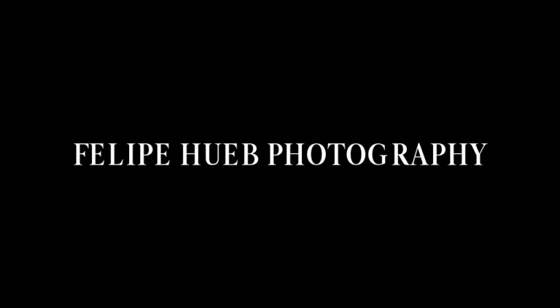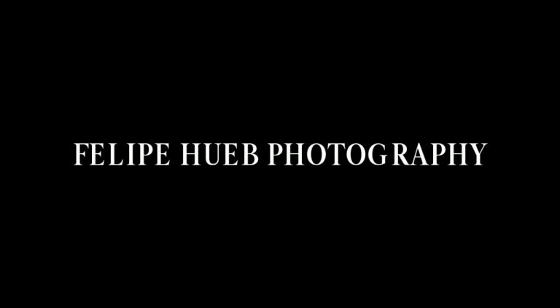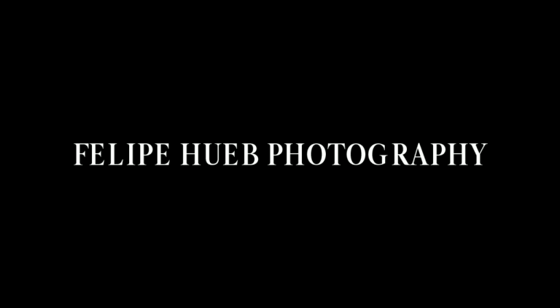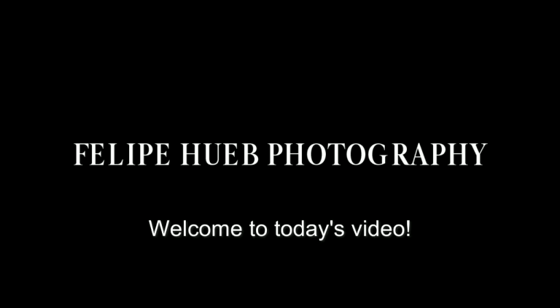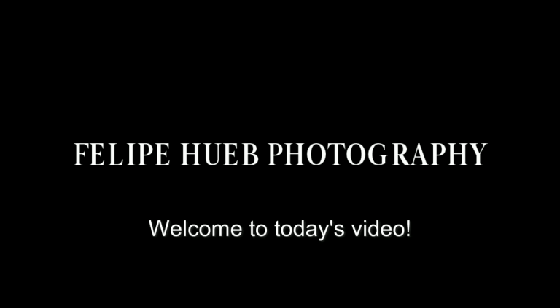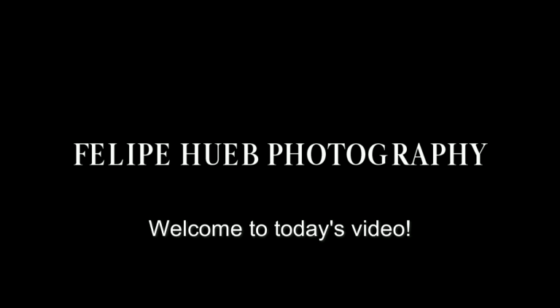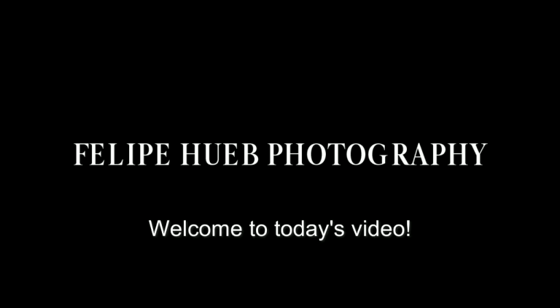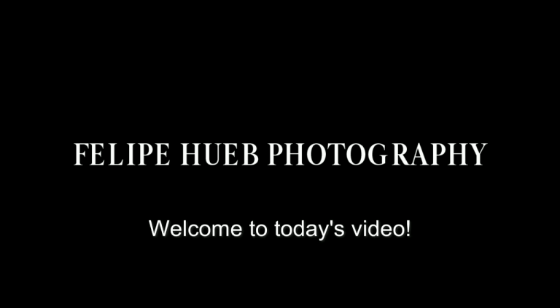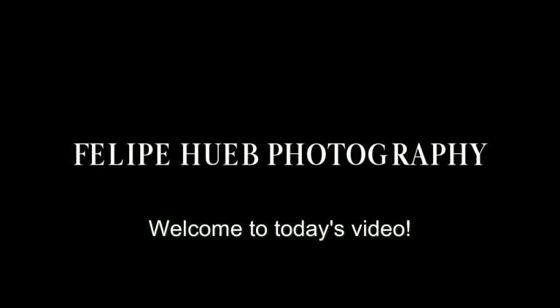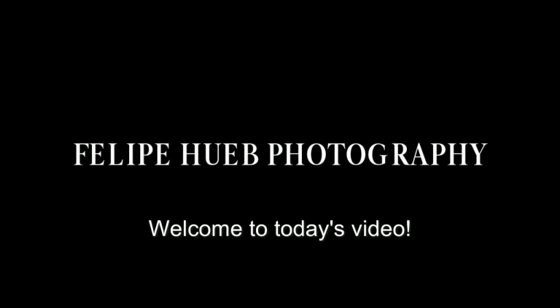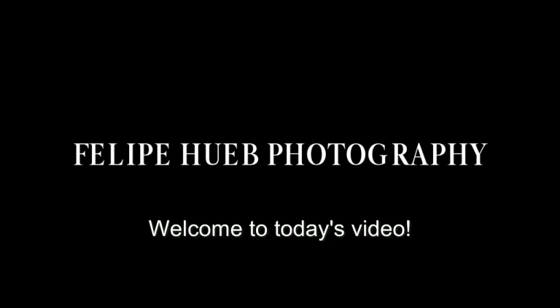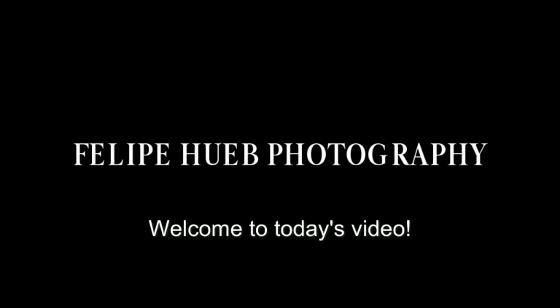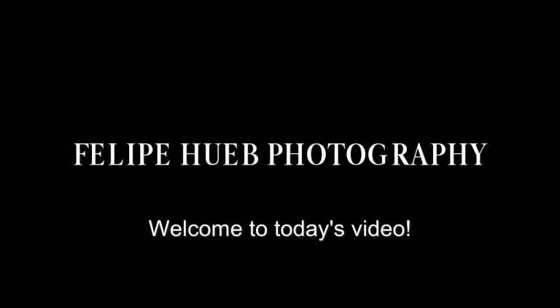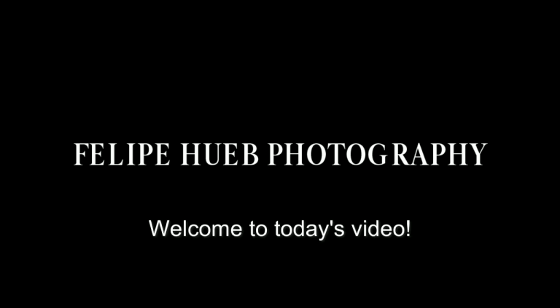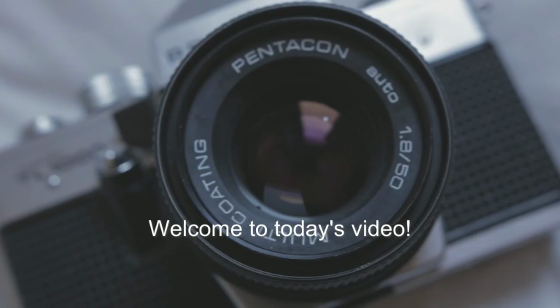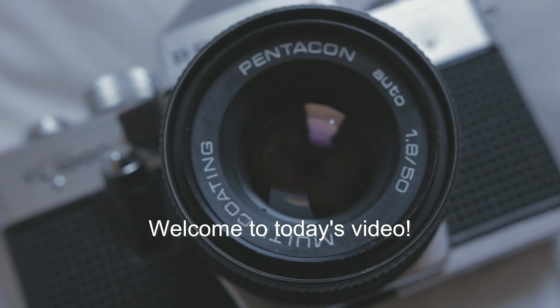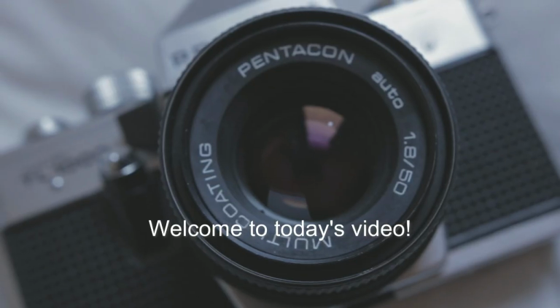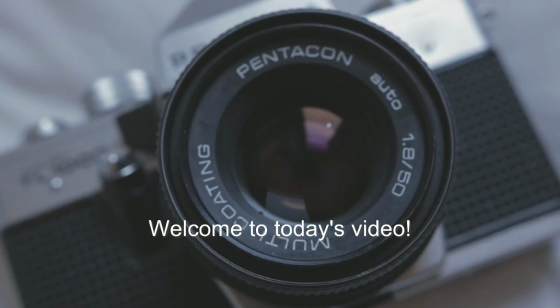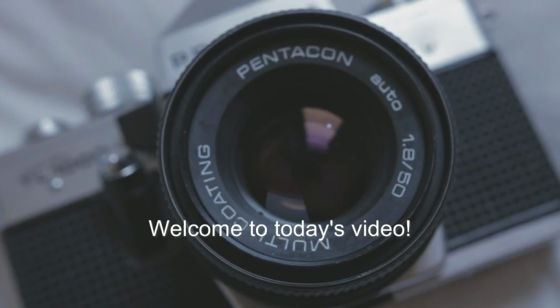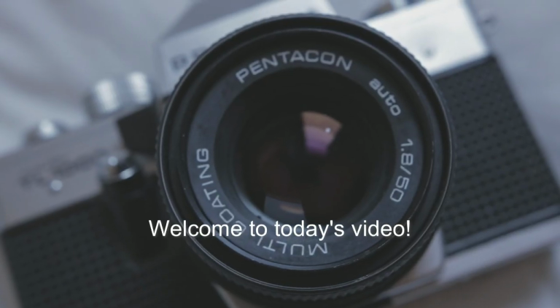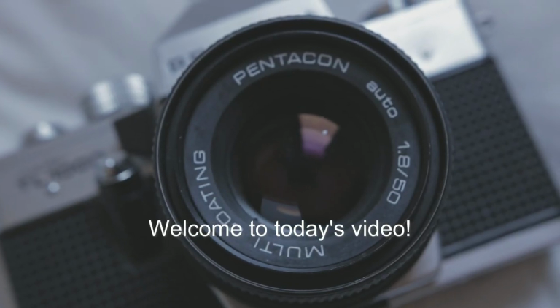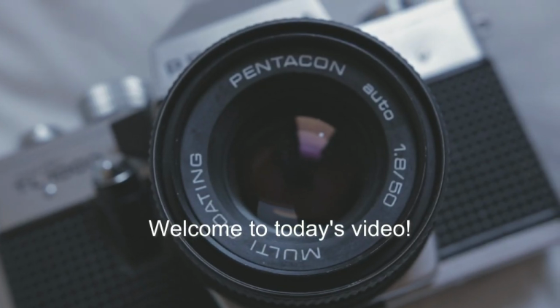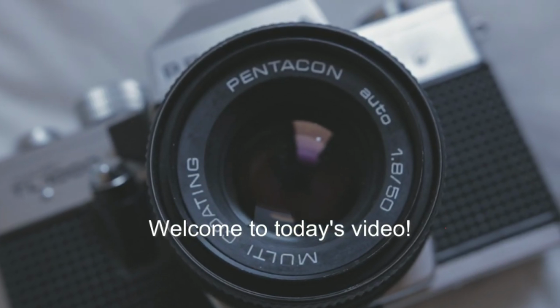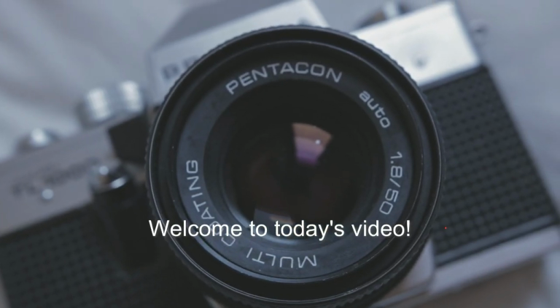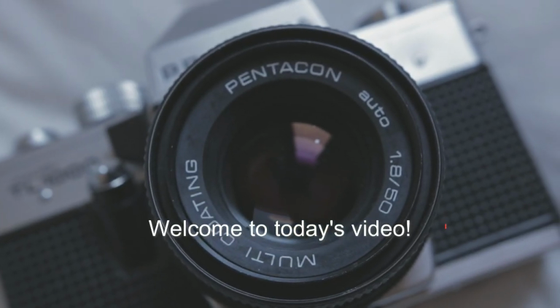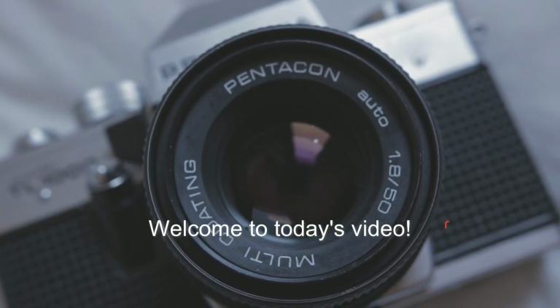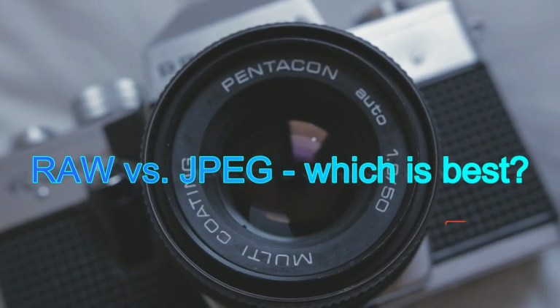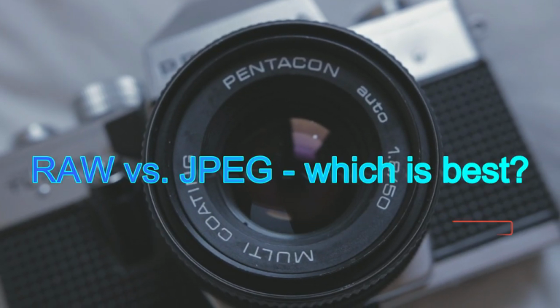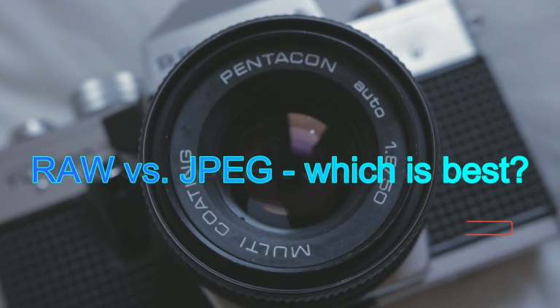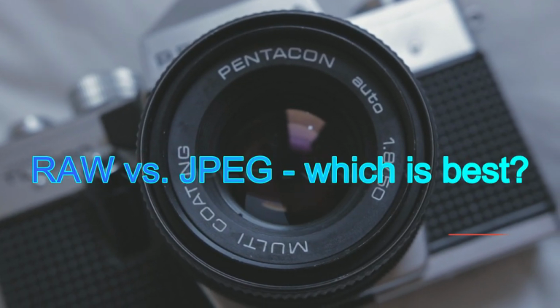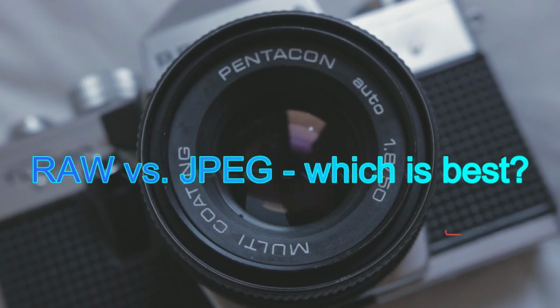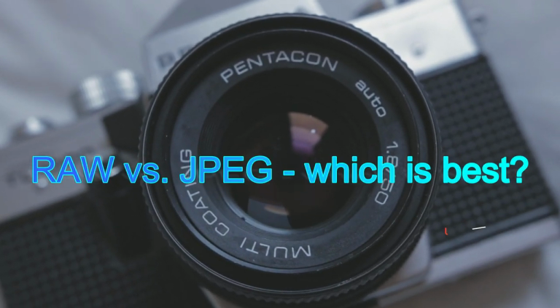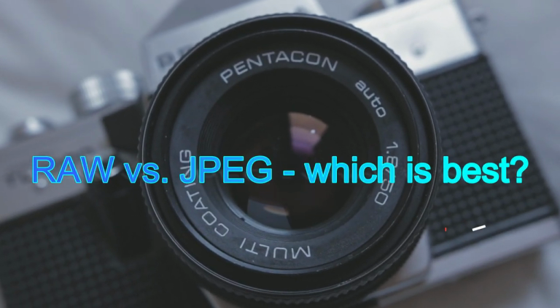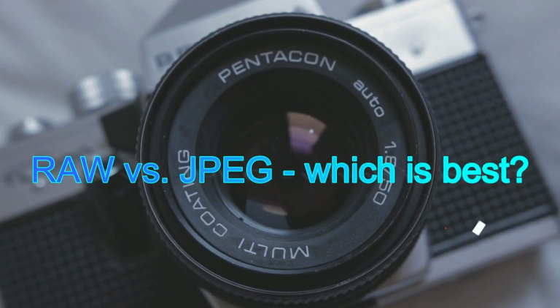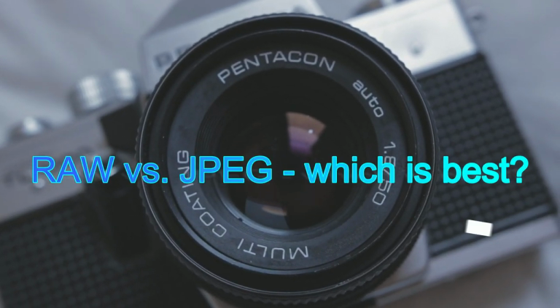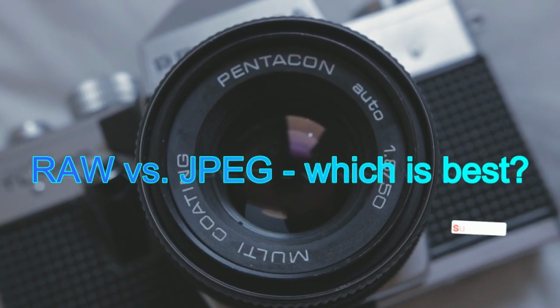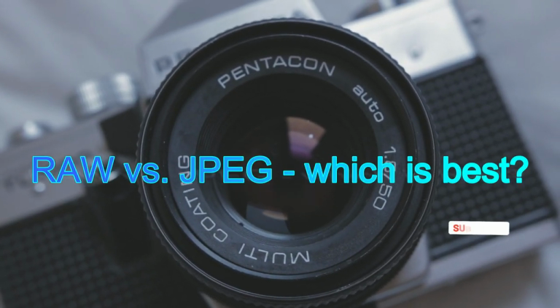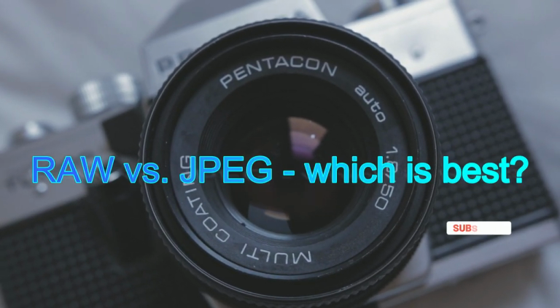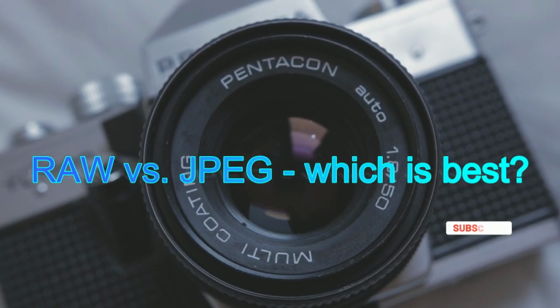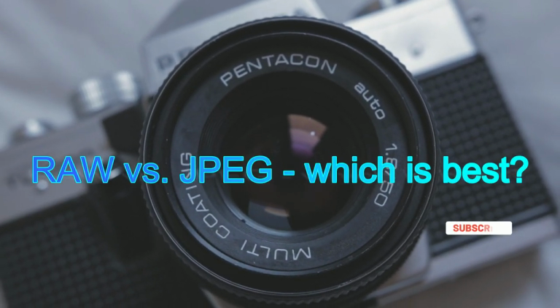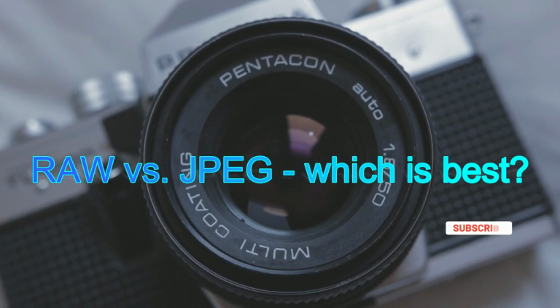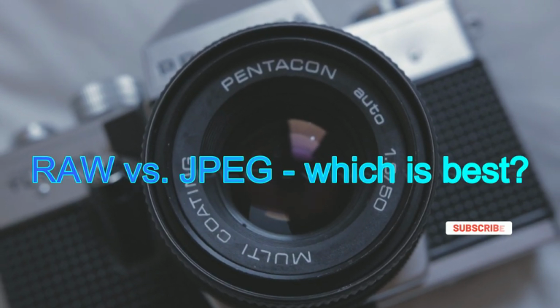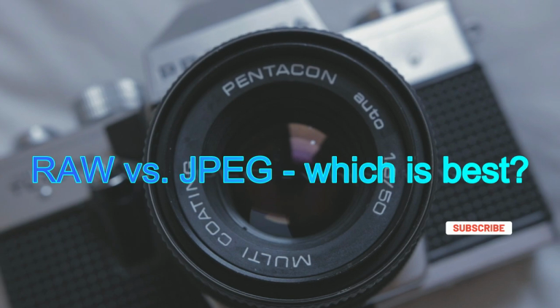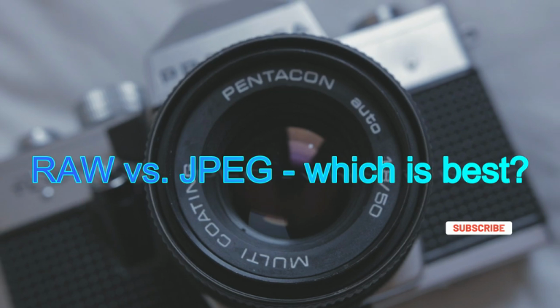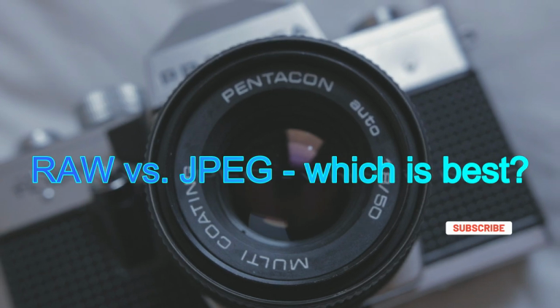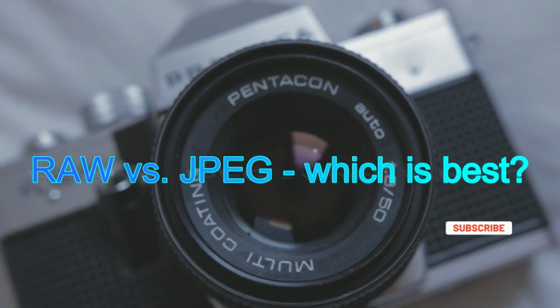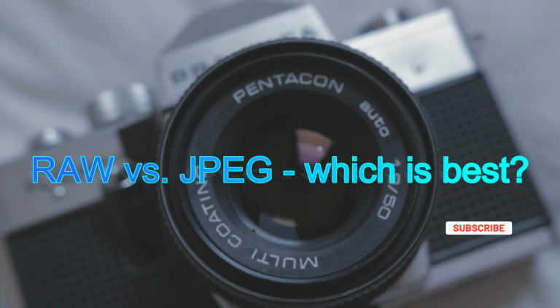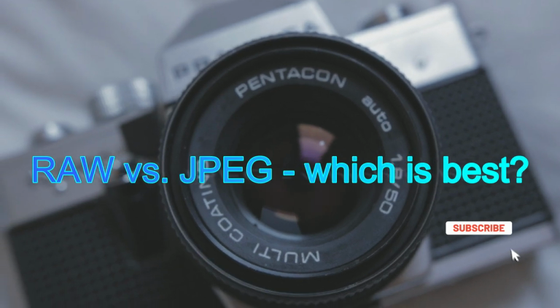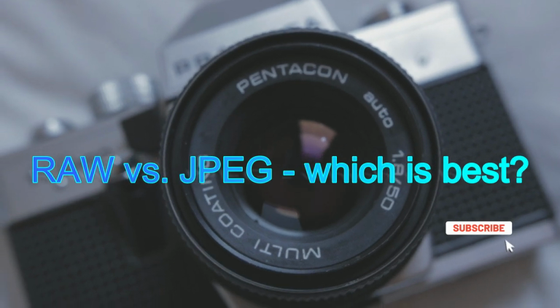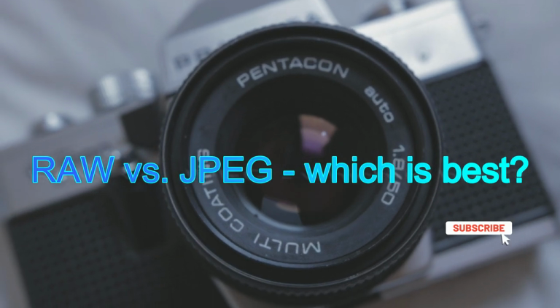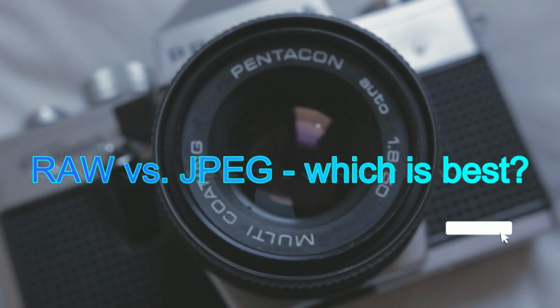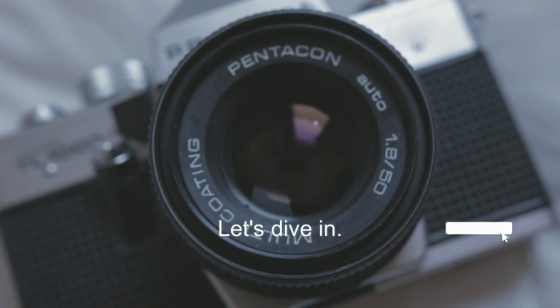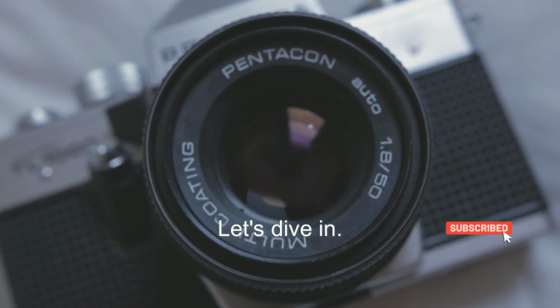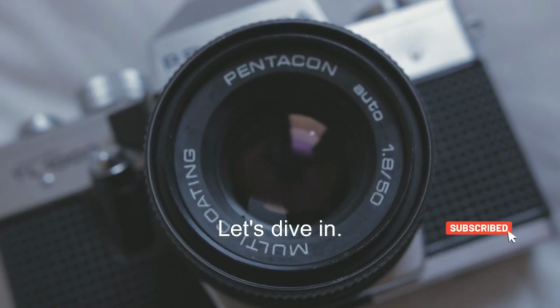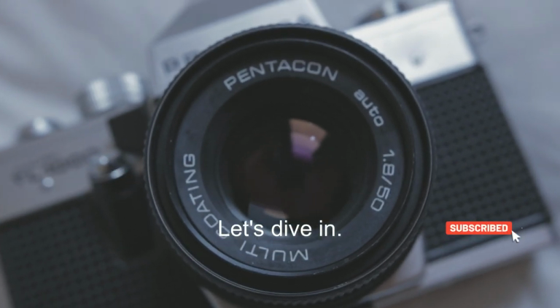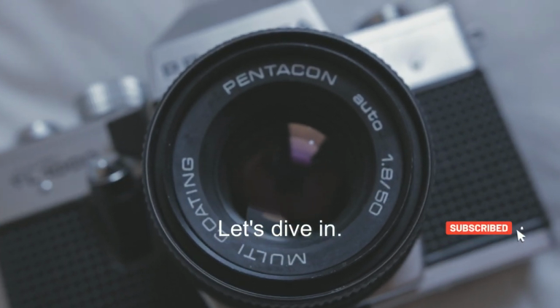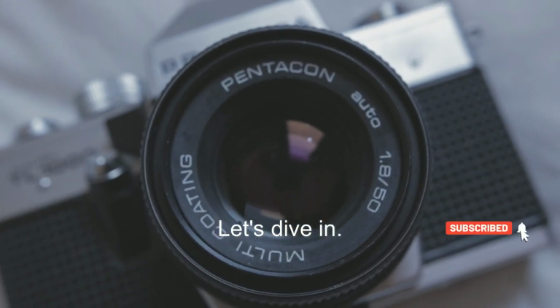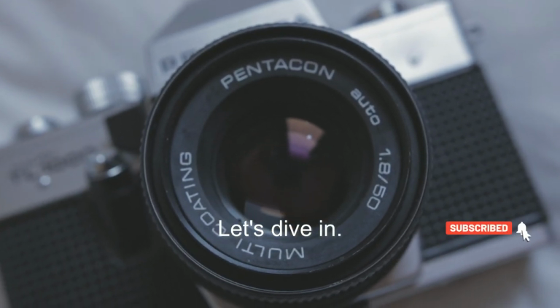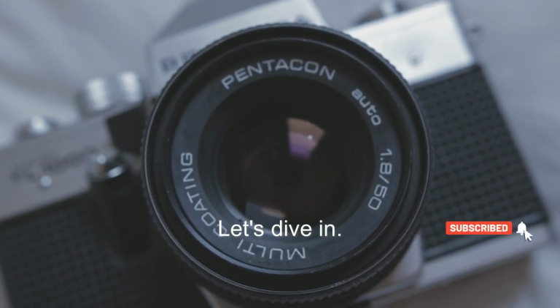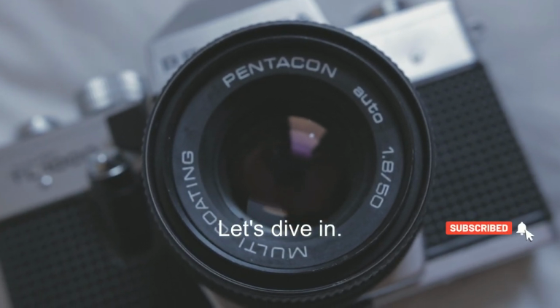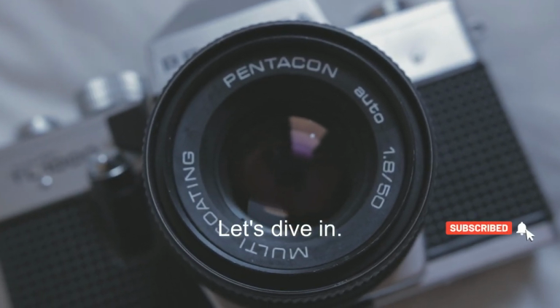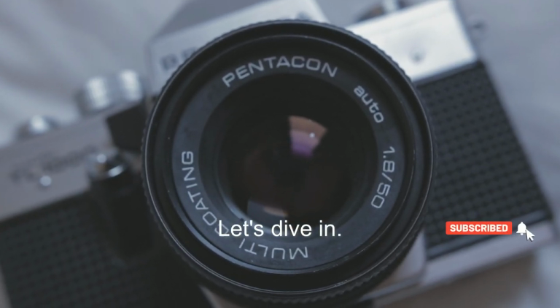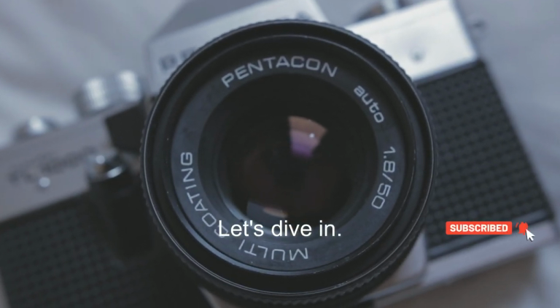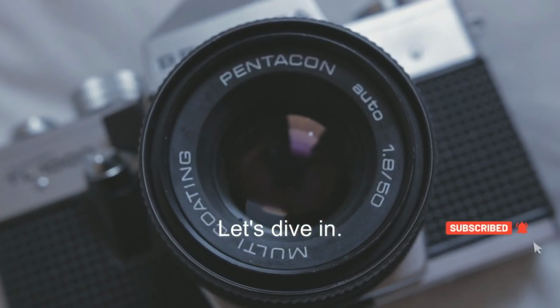Welcome to today's video. Raw vs. JPEG — which is best? Let's dive in.